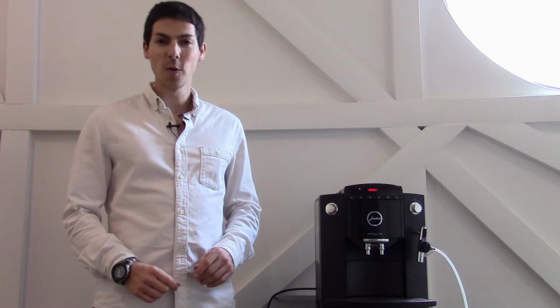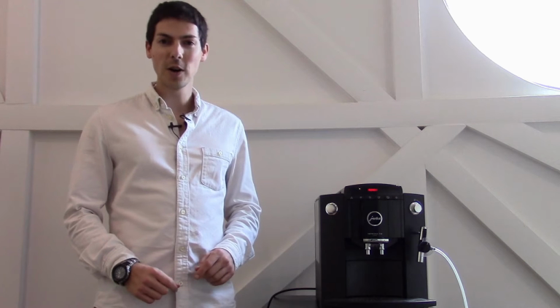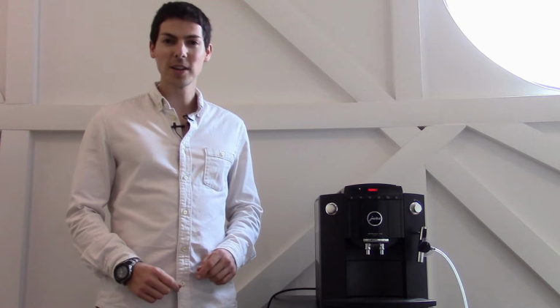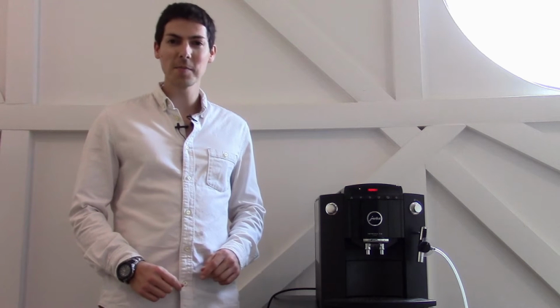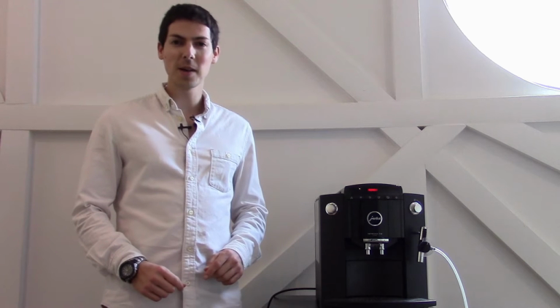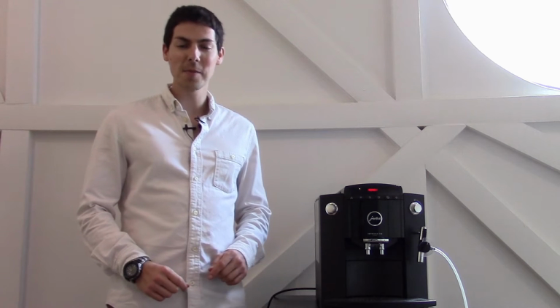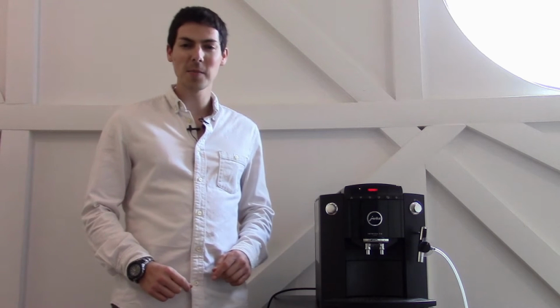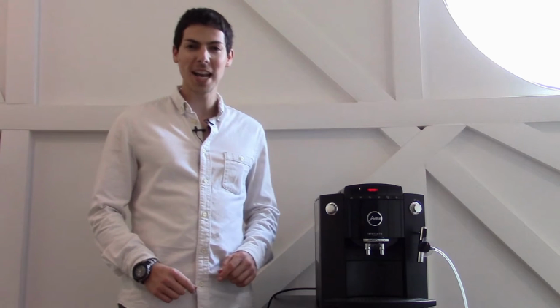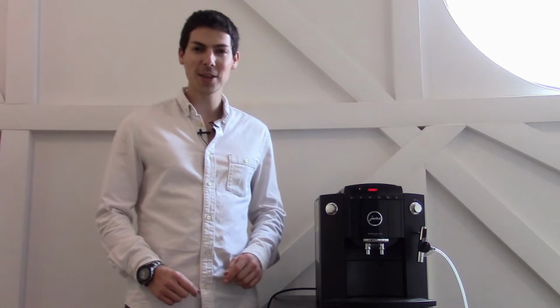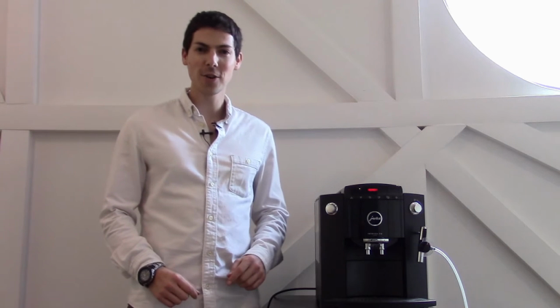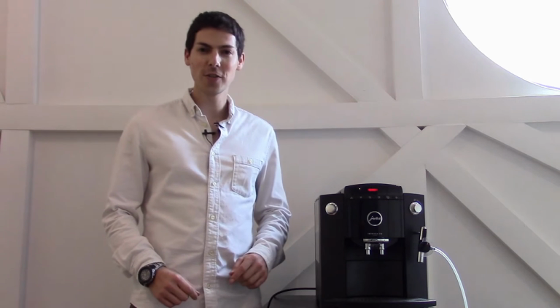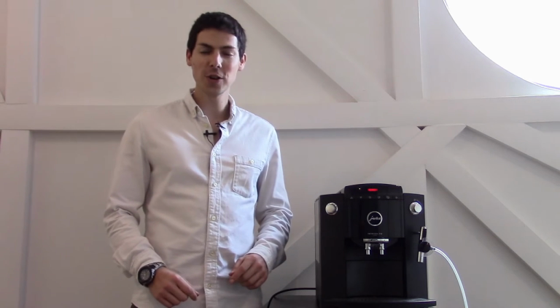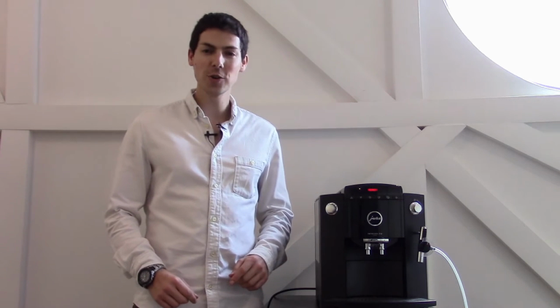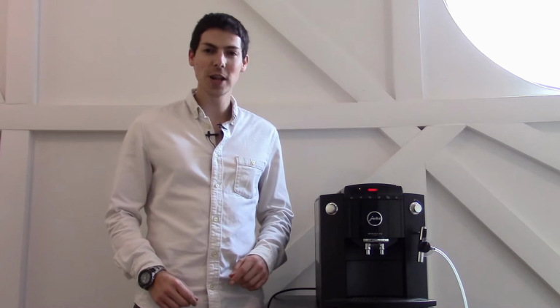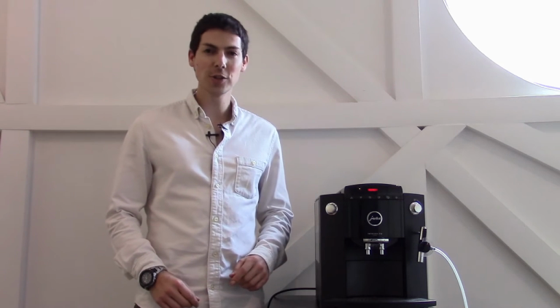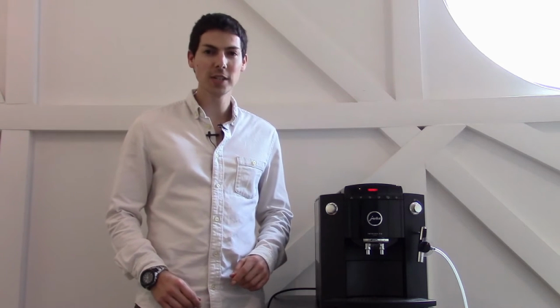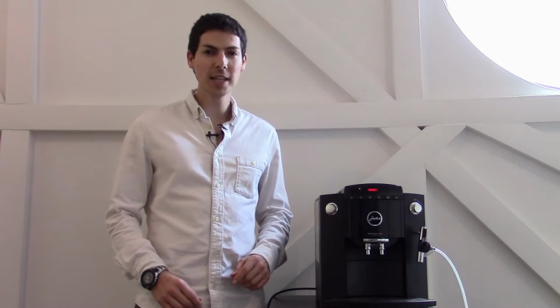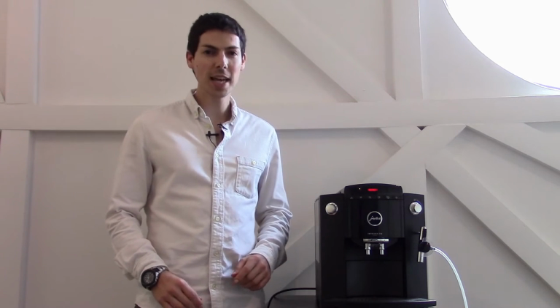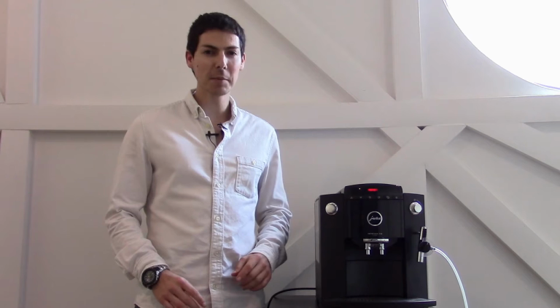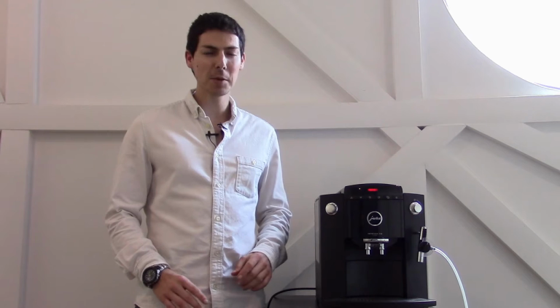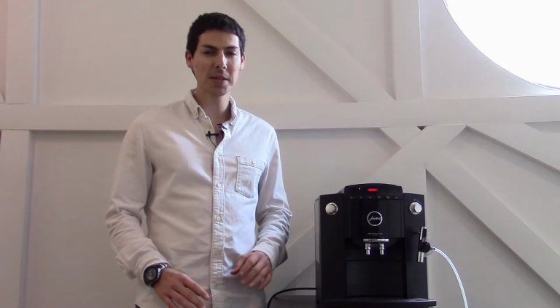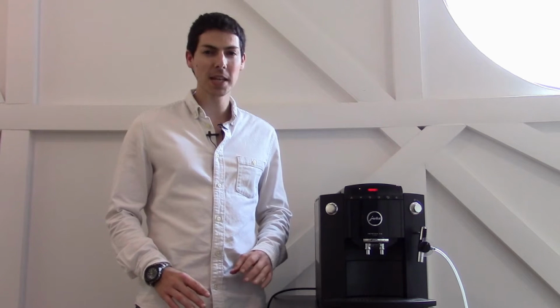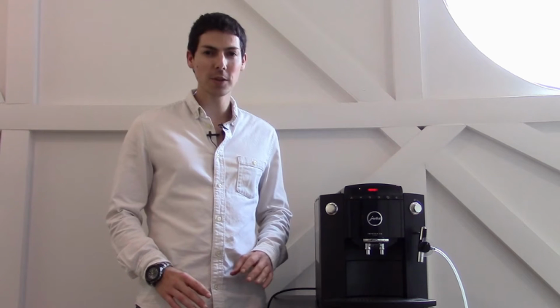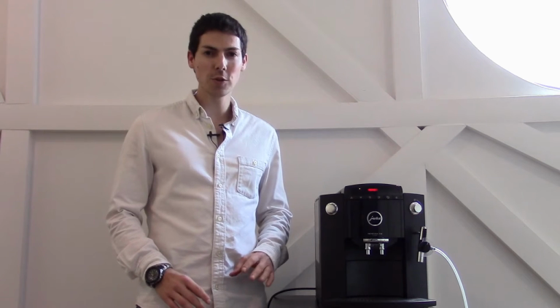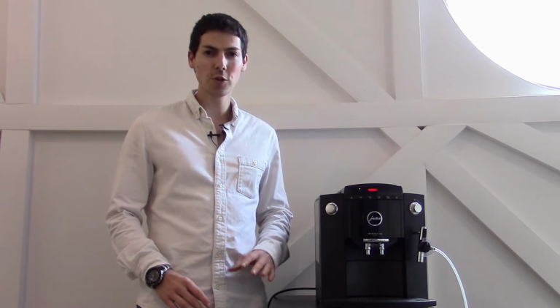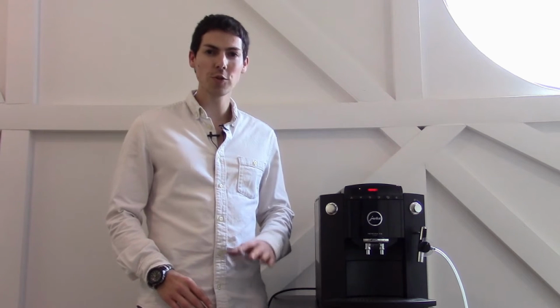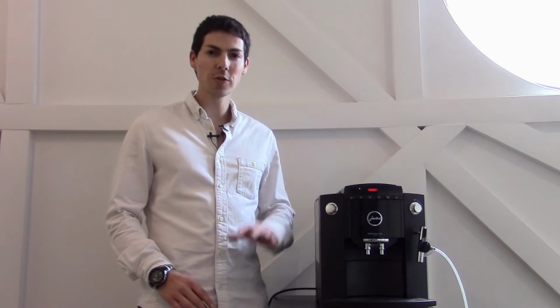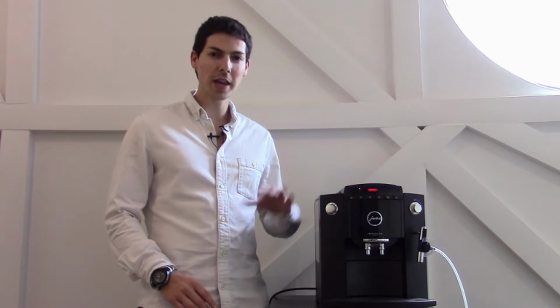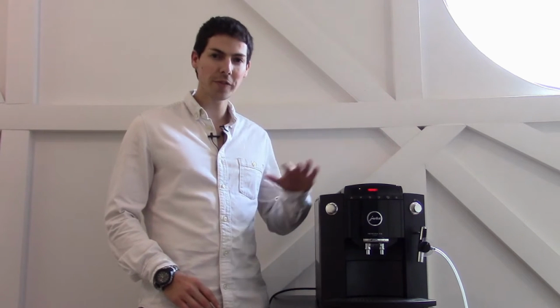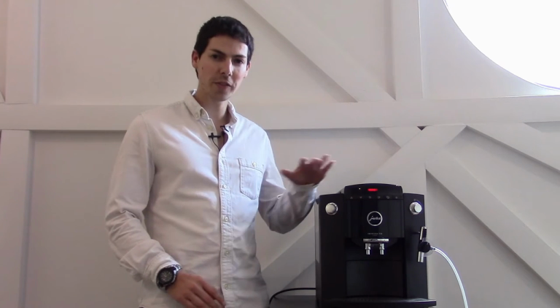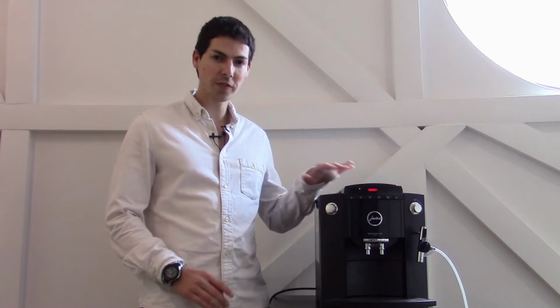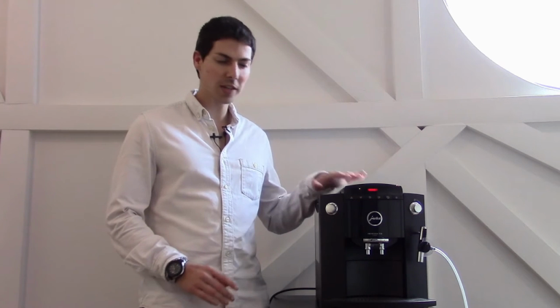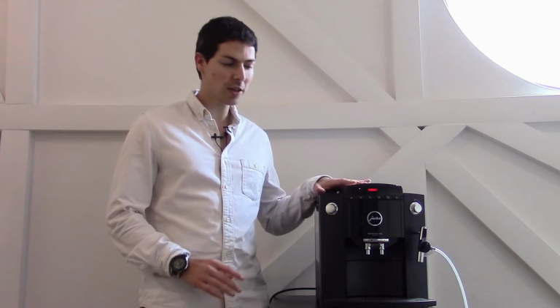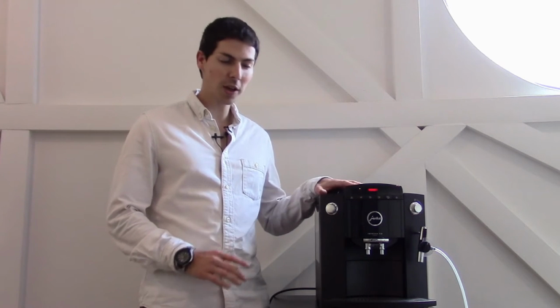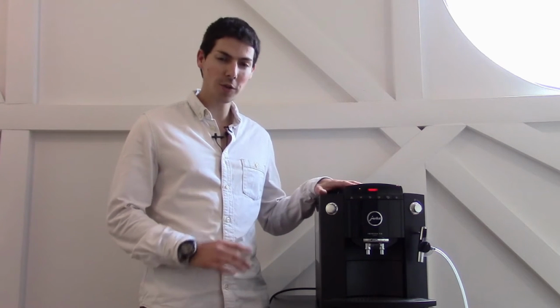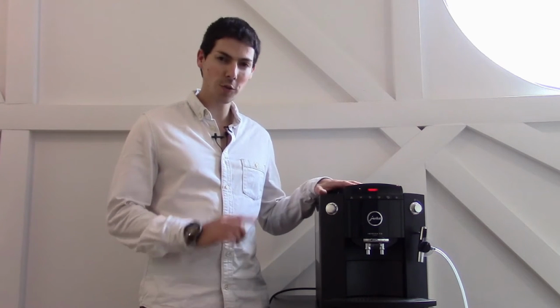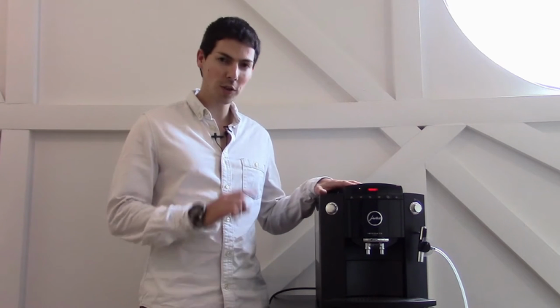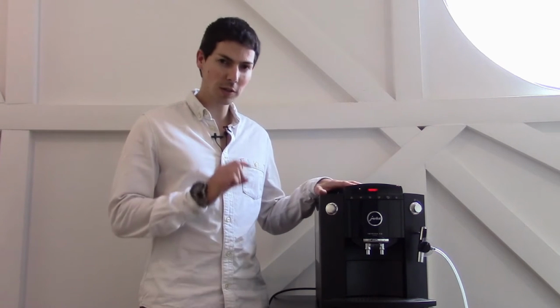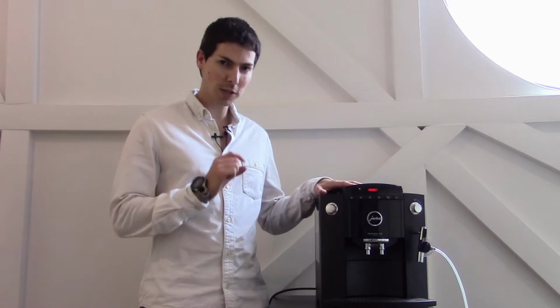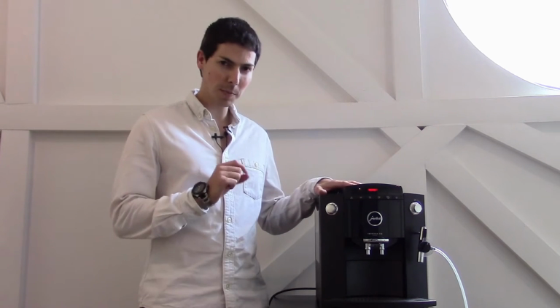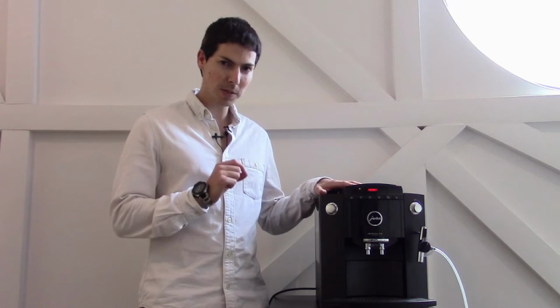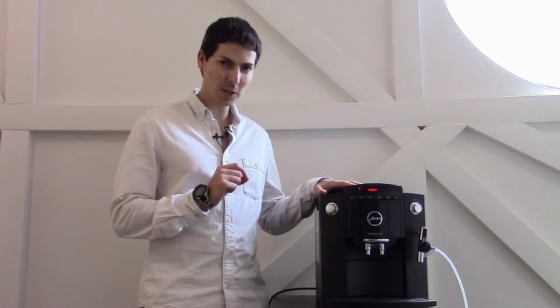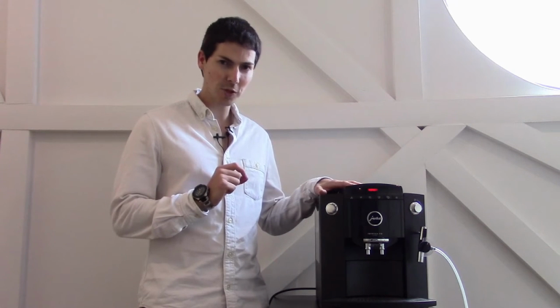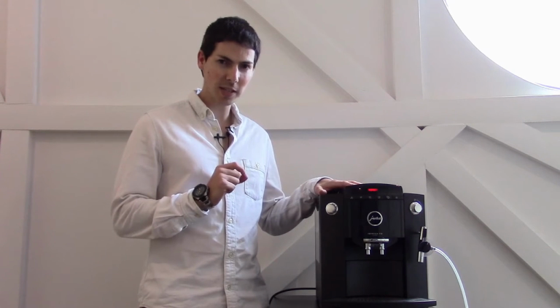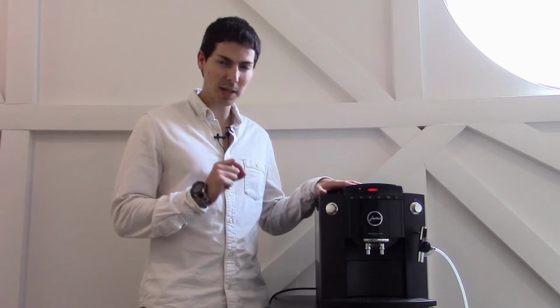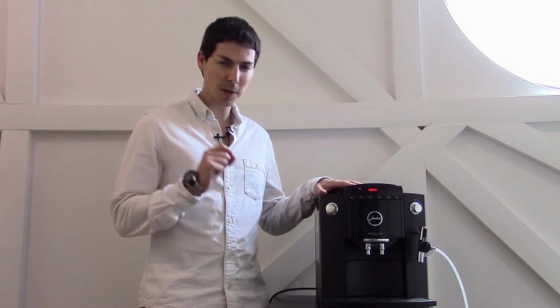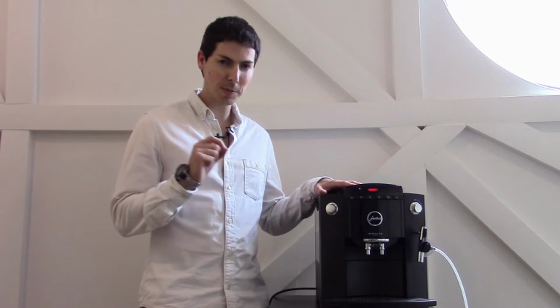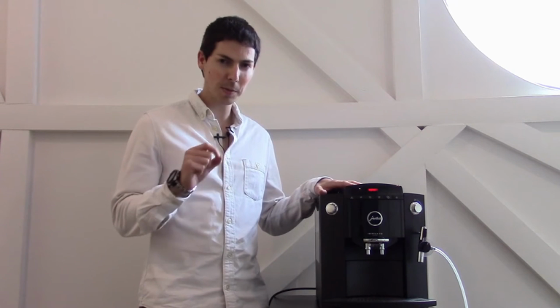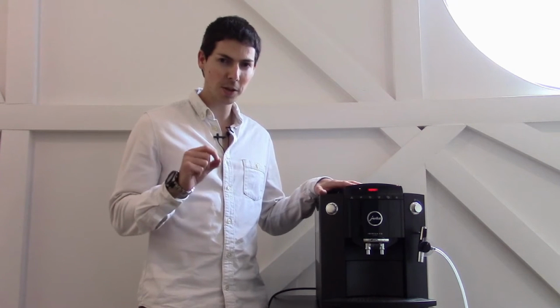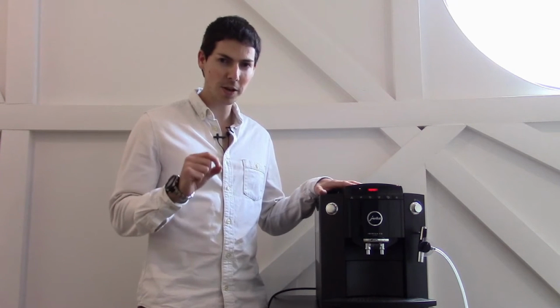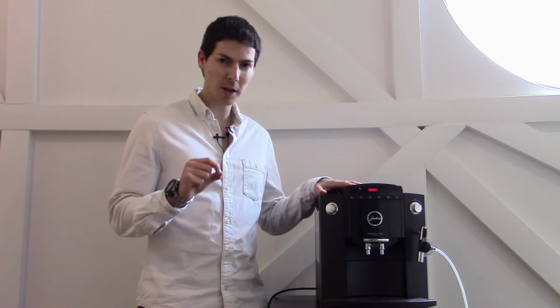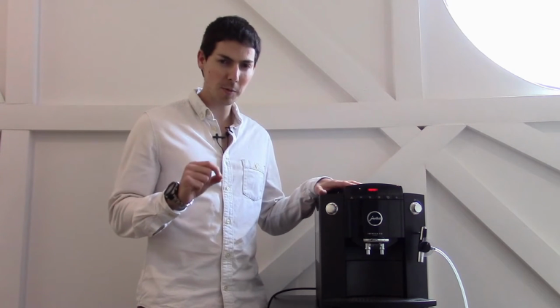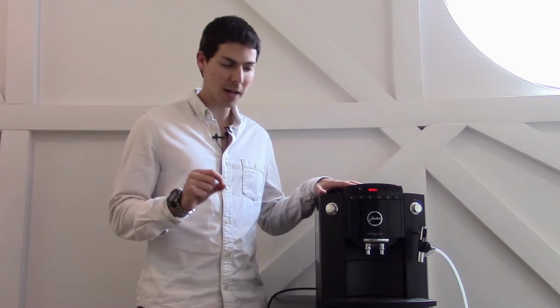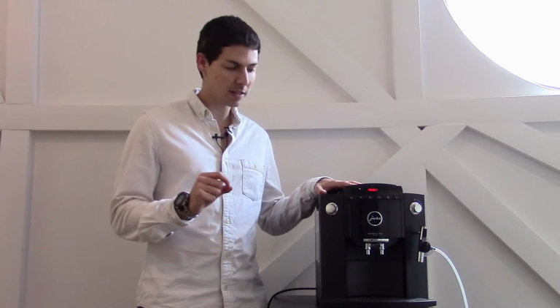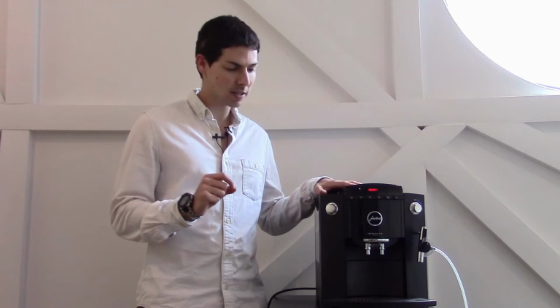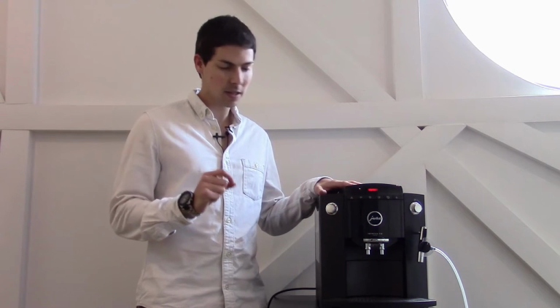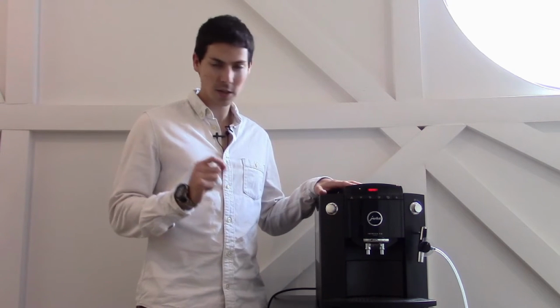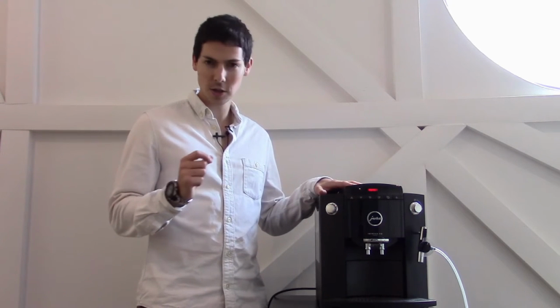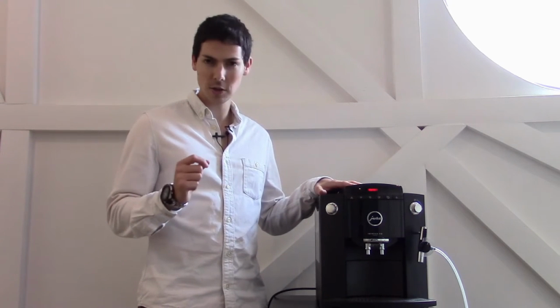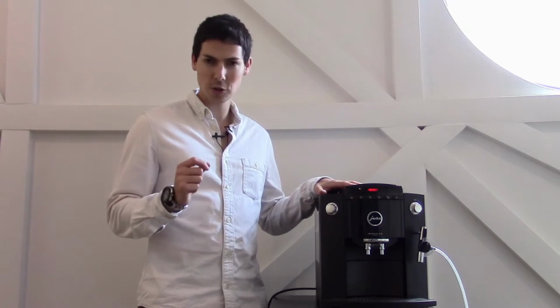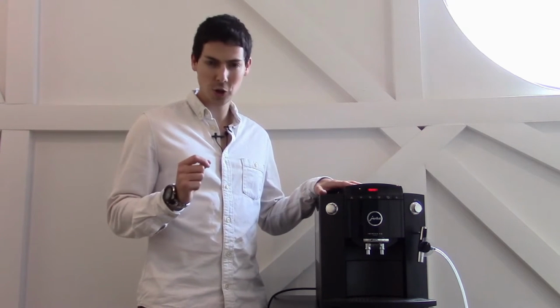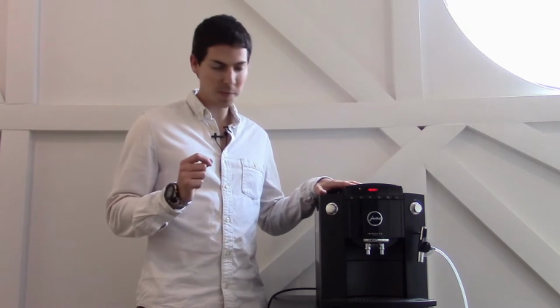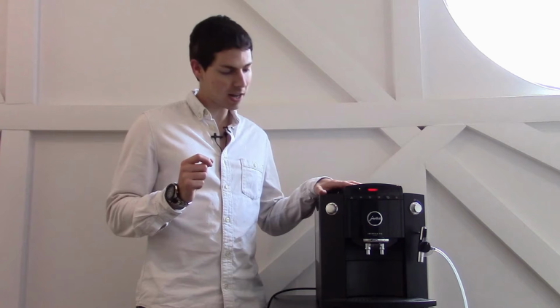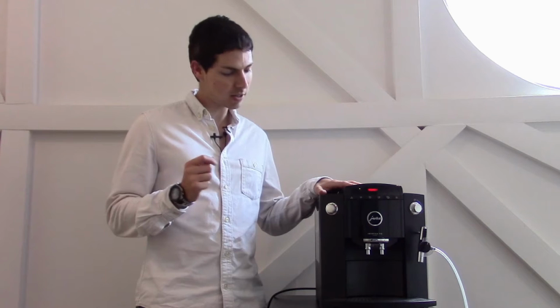Welcome. I'm Mike the Coffee Guru and today I'm going to be taking you through the F50, going through all the little tips and tricks that most people don't know about. Join me now.